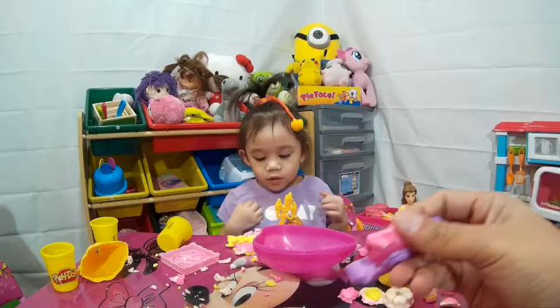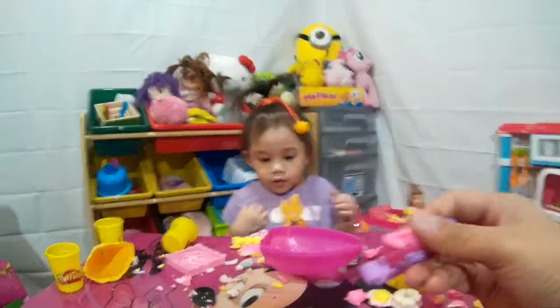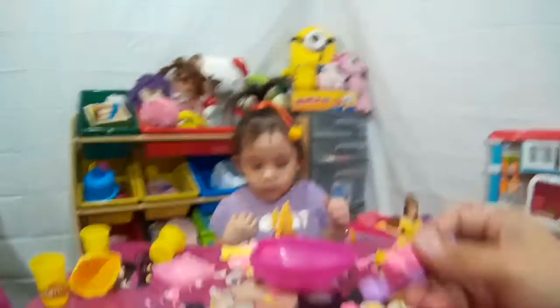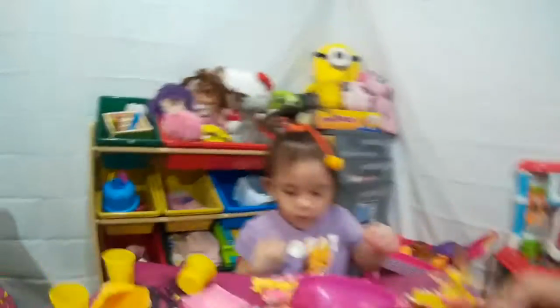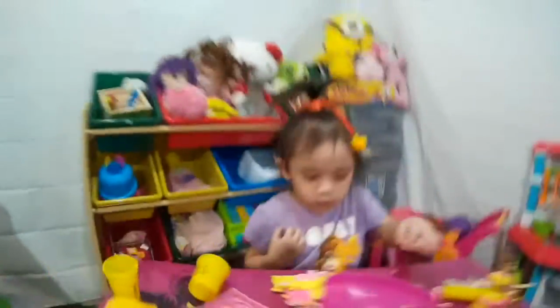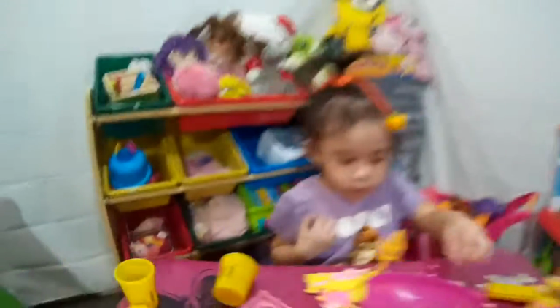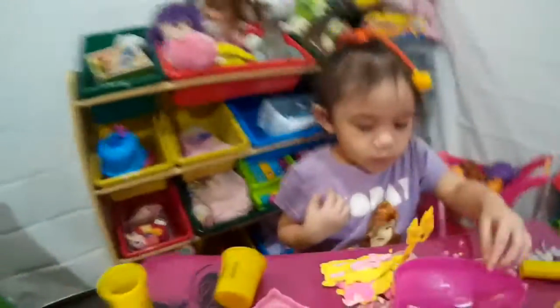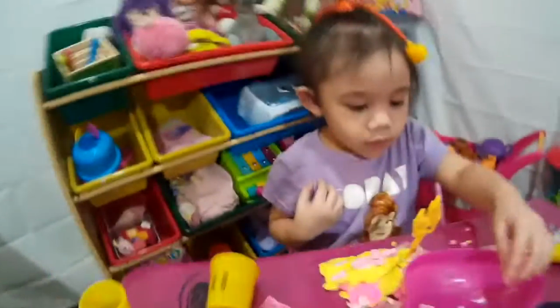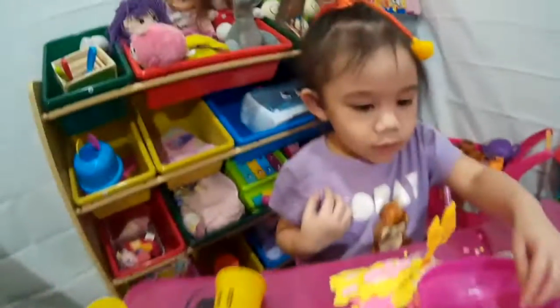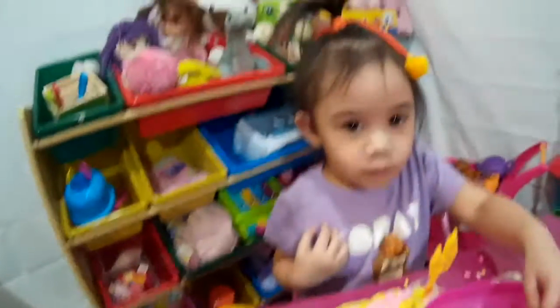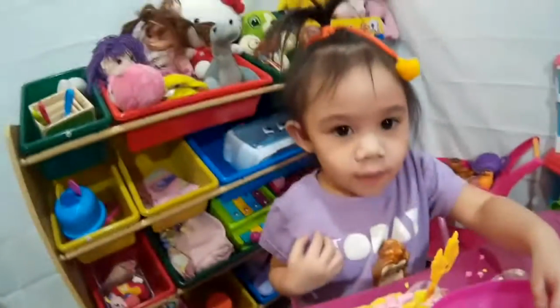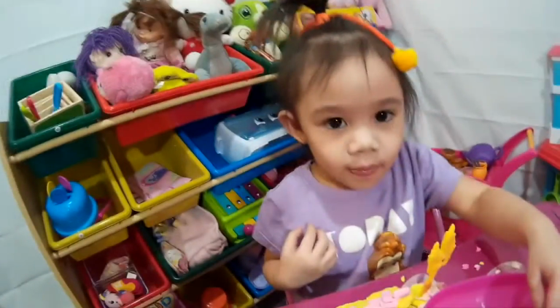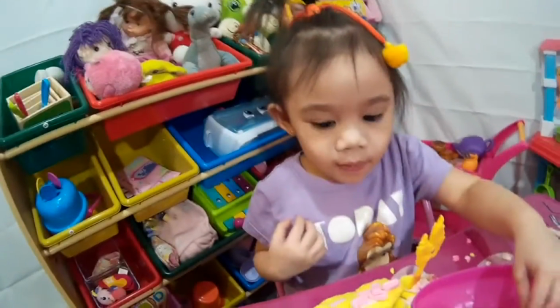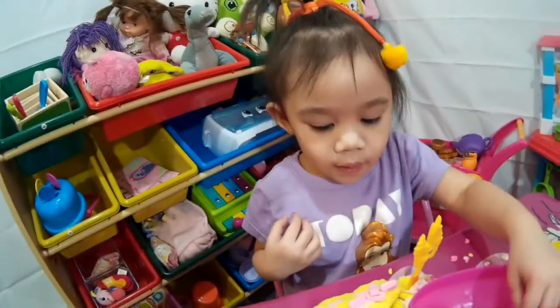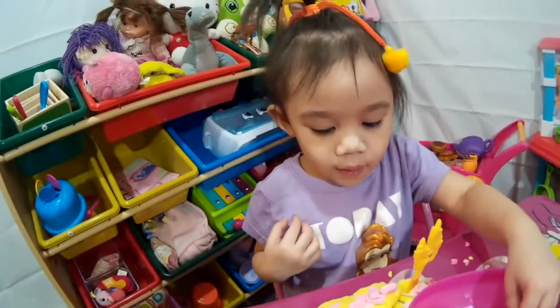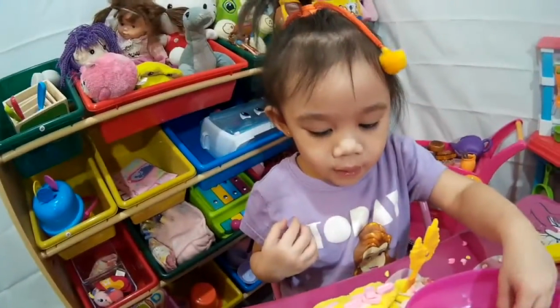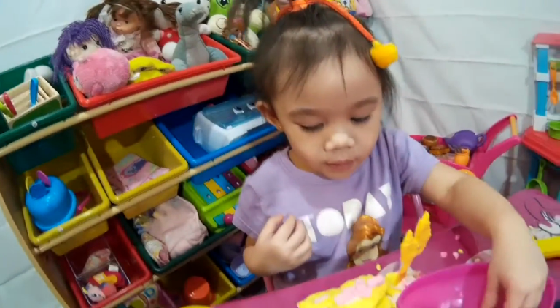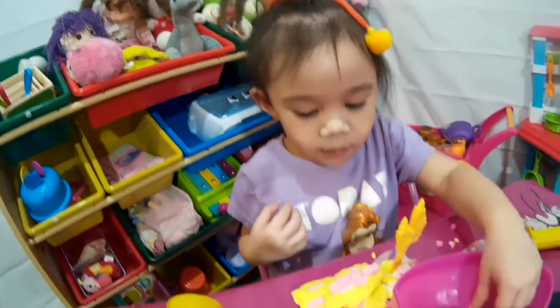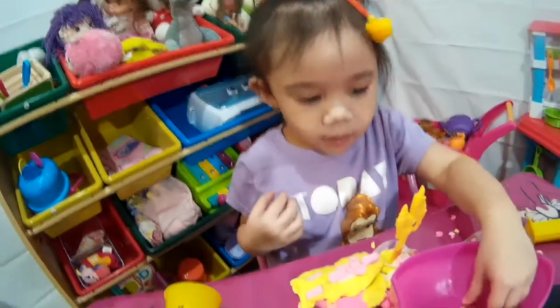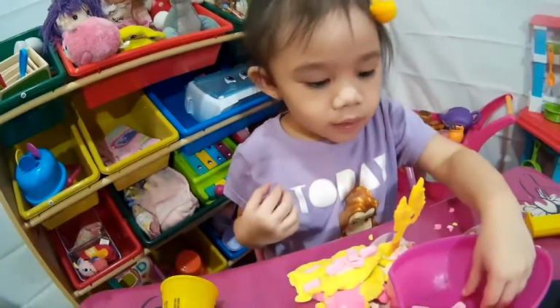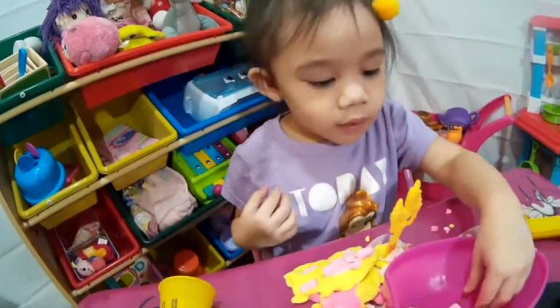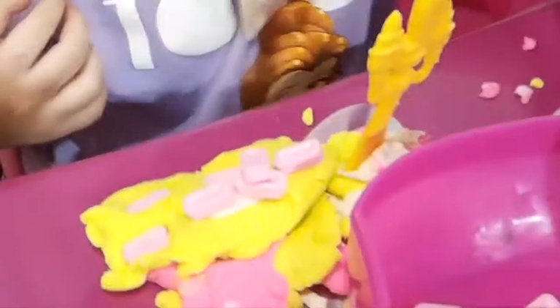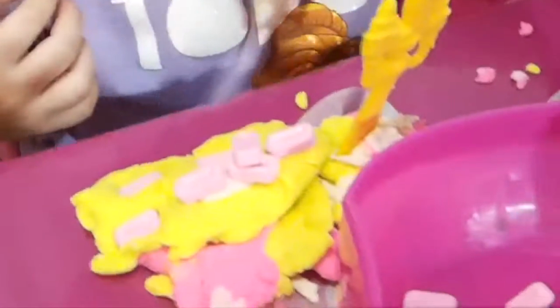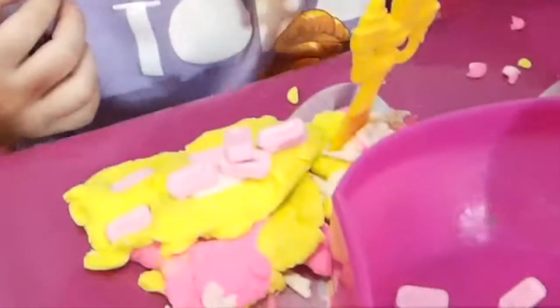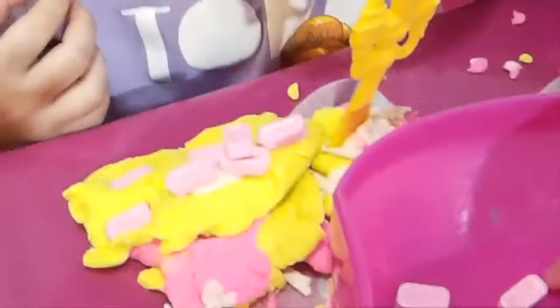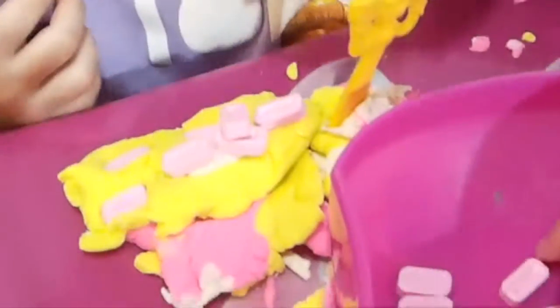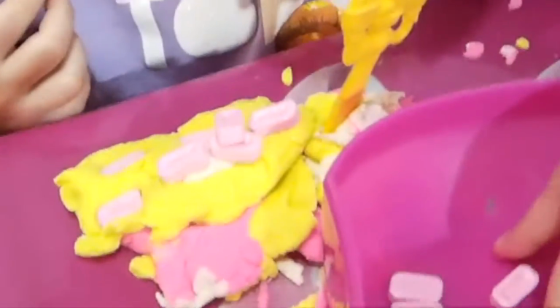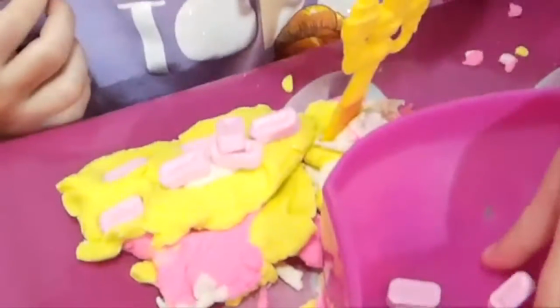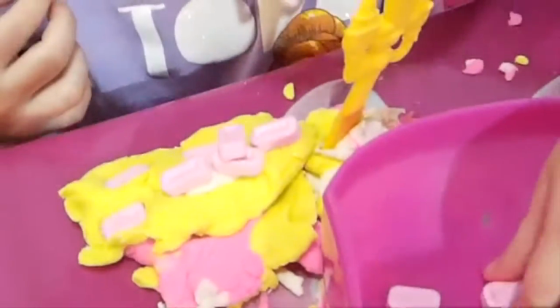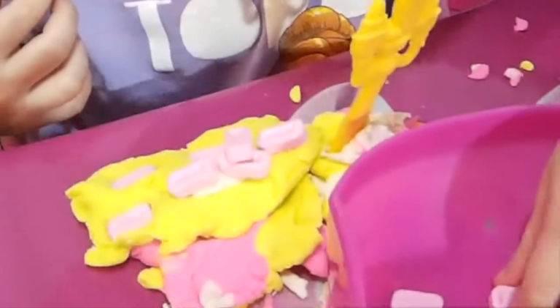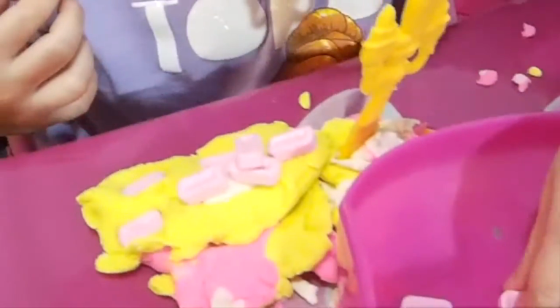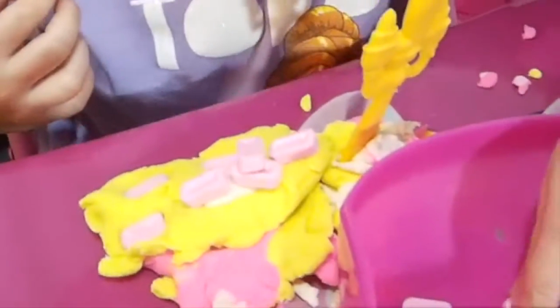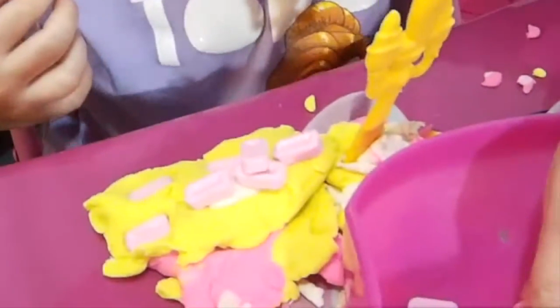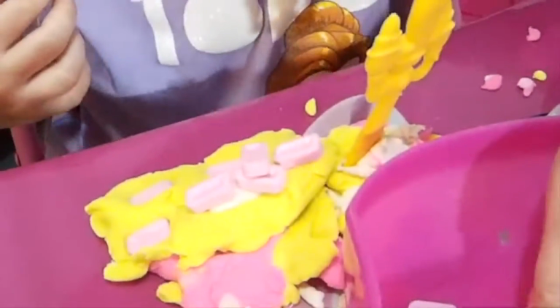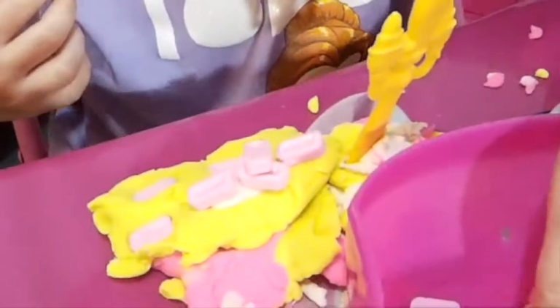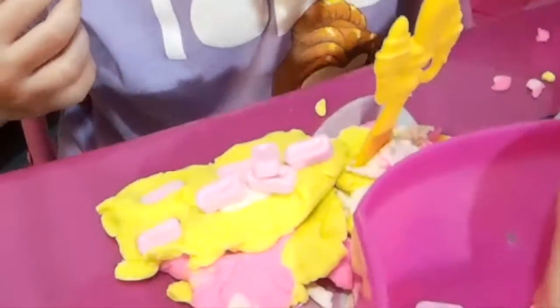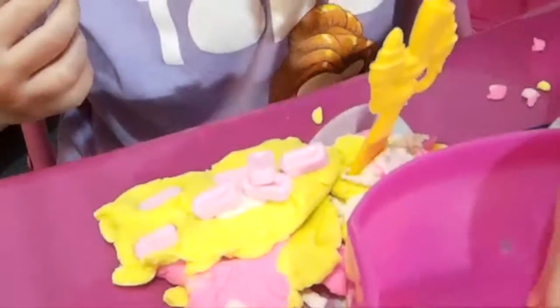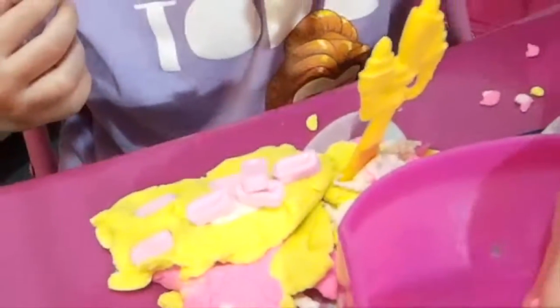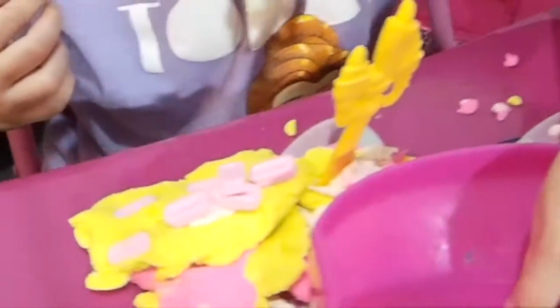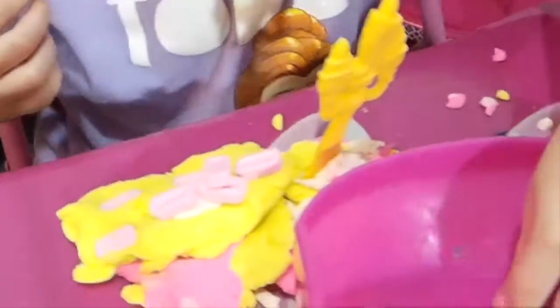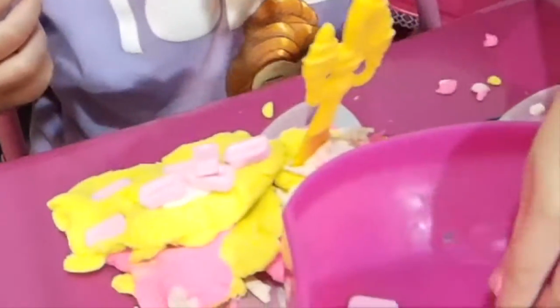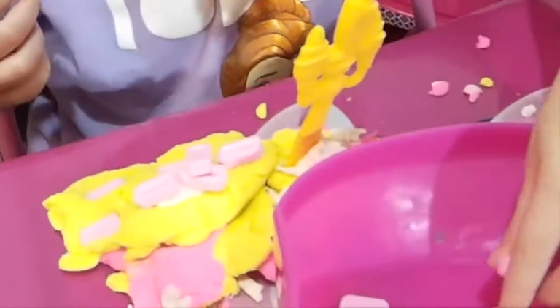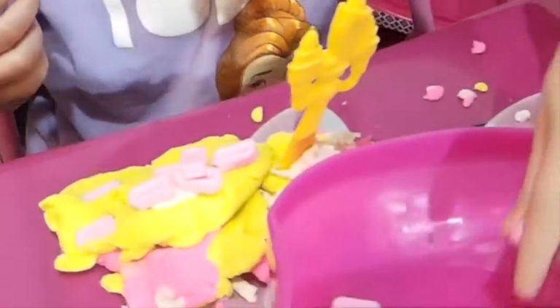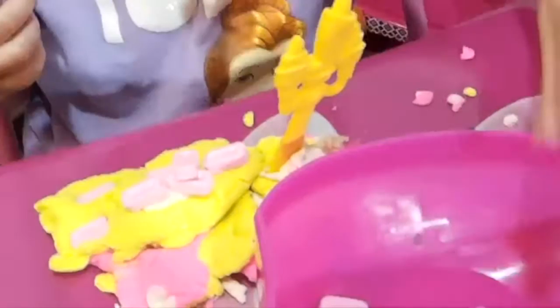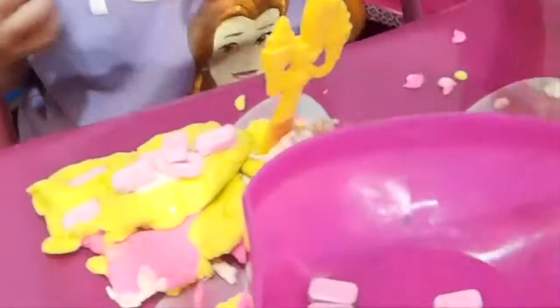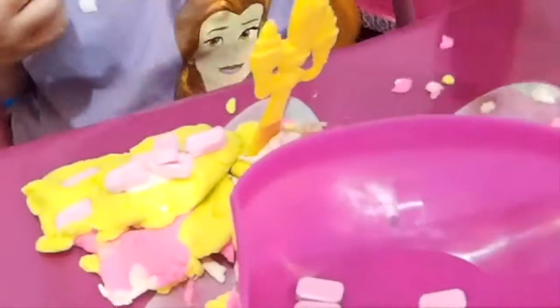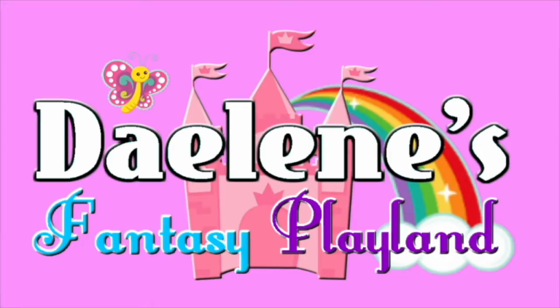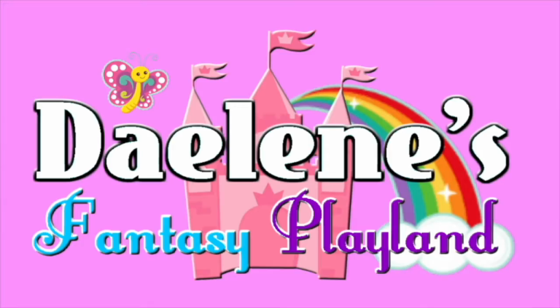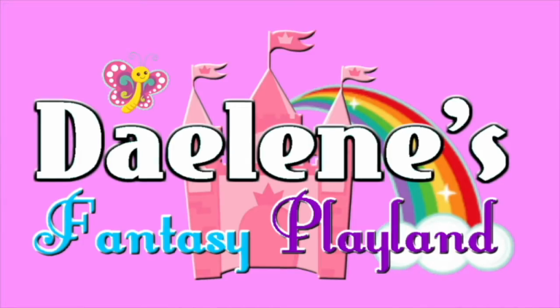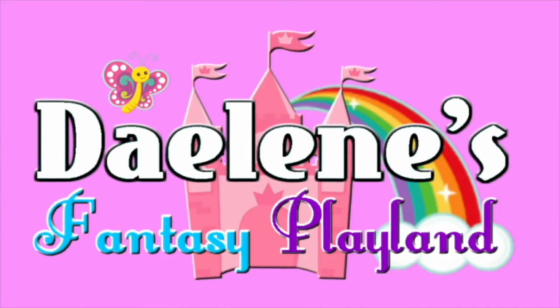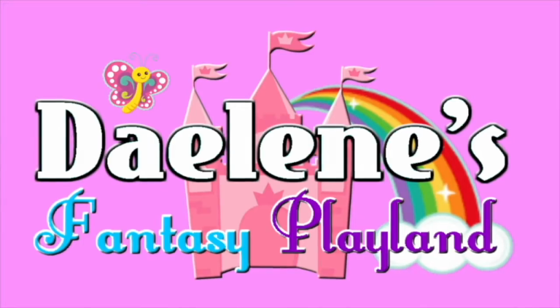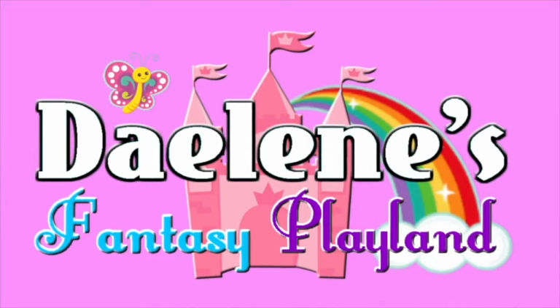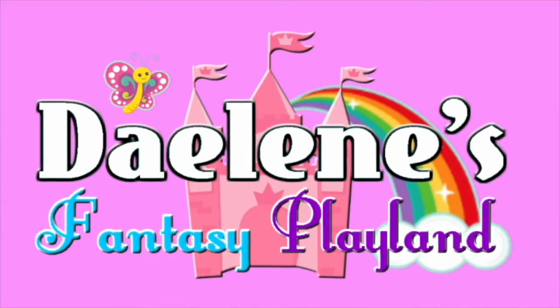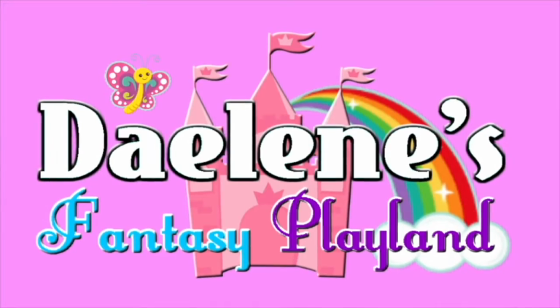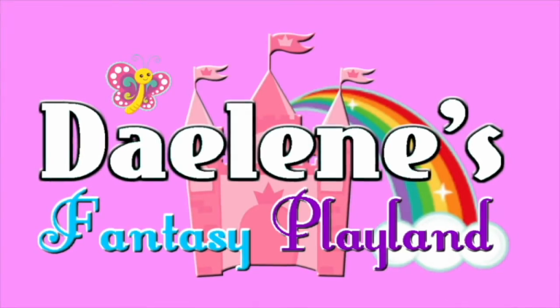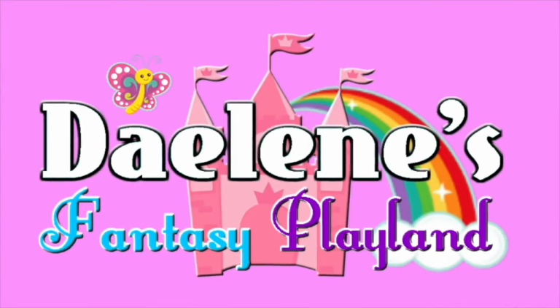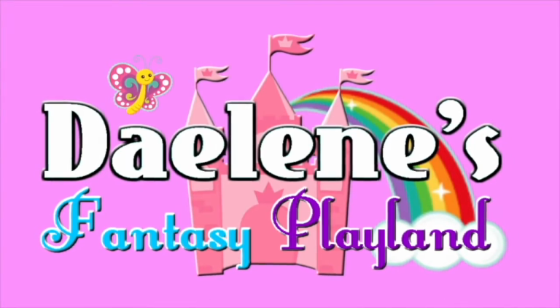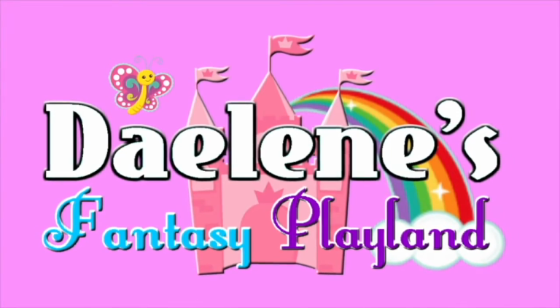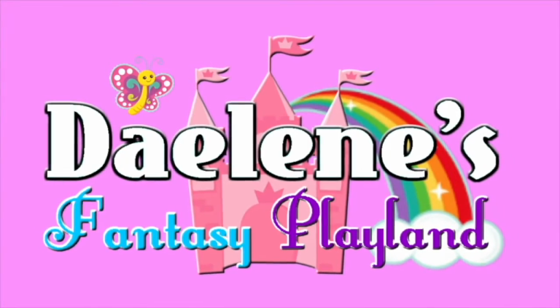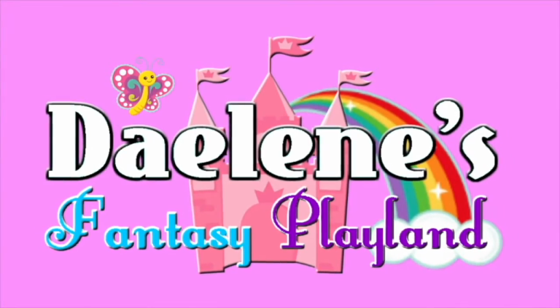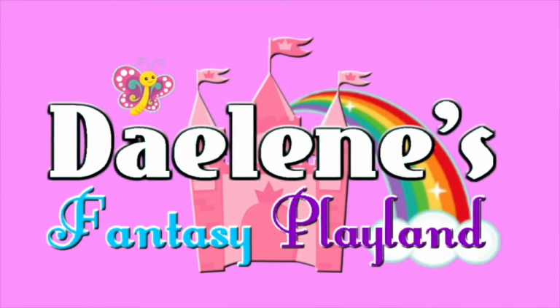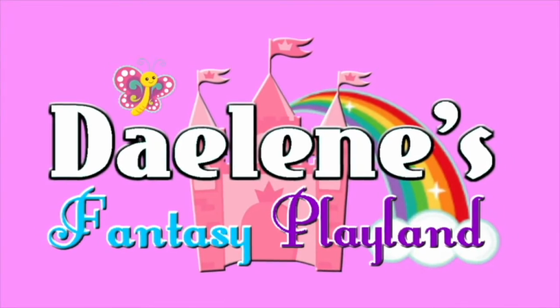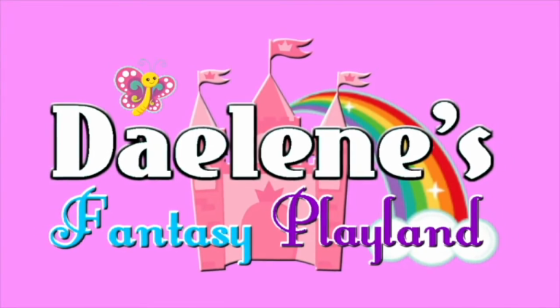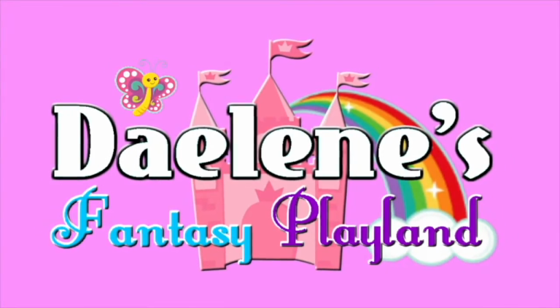Look at what Daylene did - she put all the candies in the Play-Doh! You're watching Daylene's Fantasy Playland!